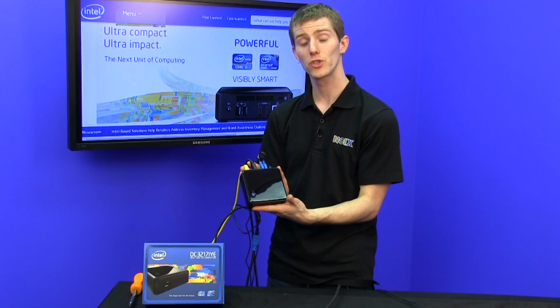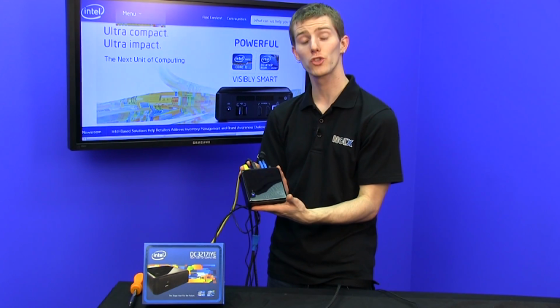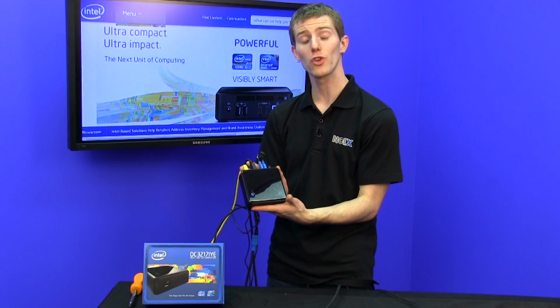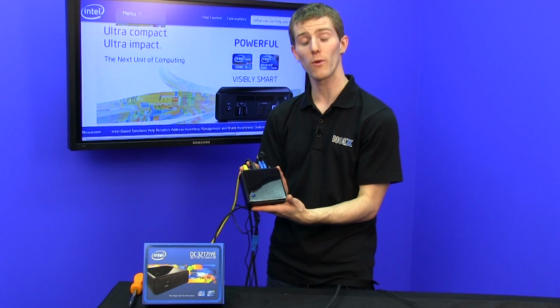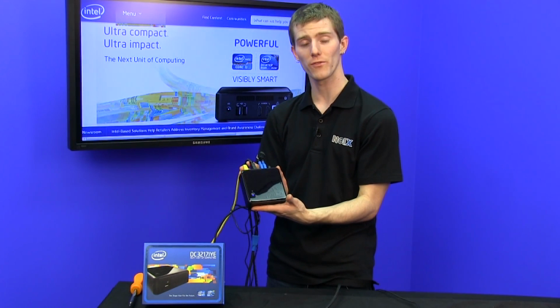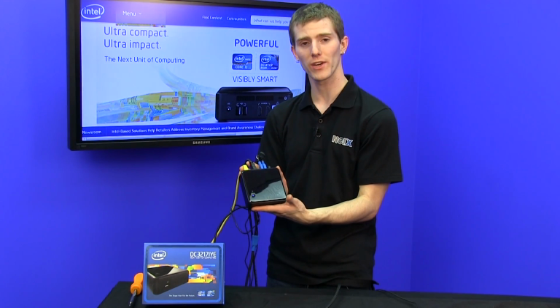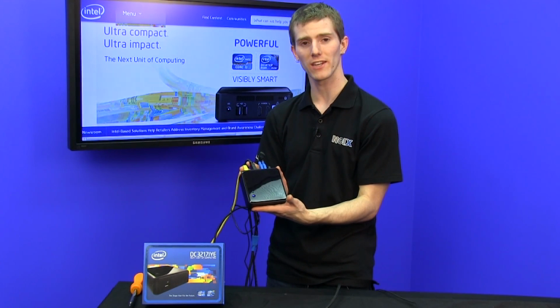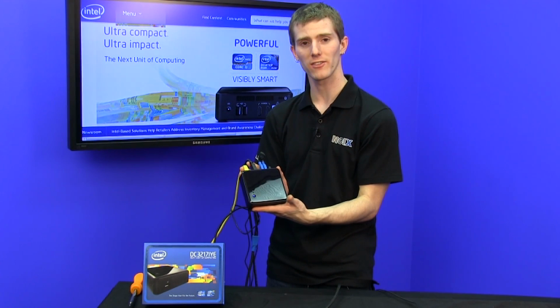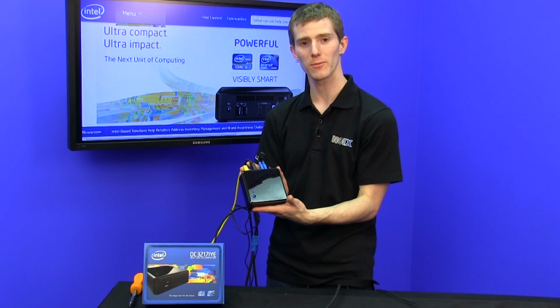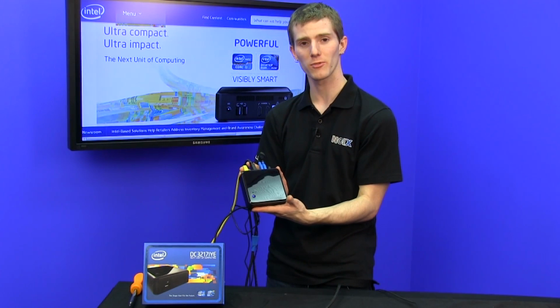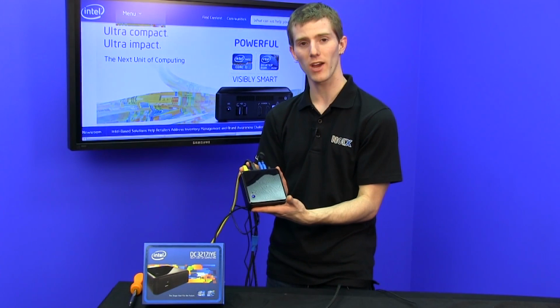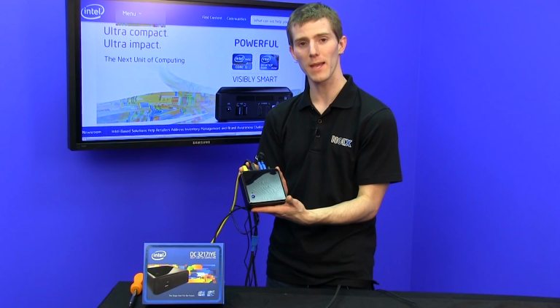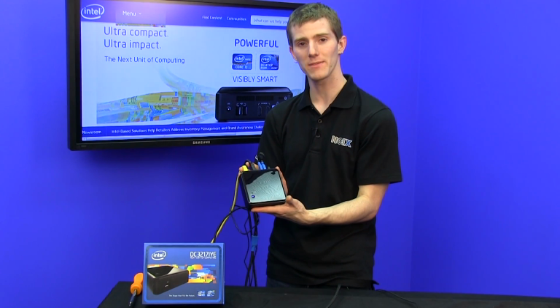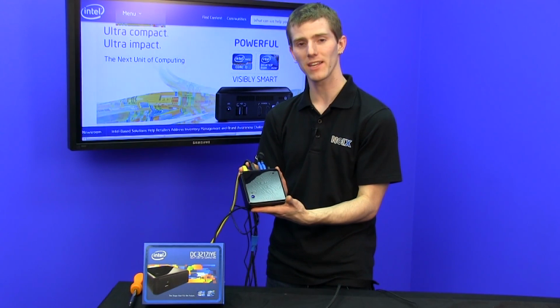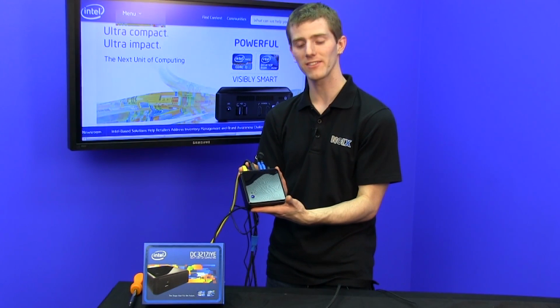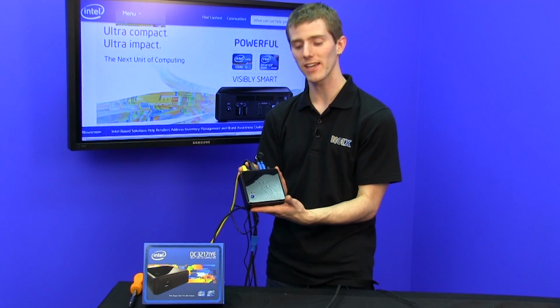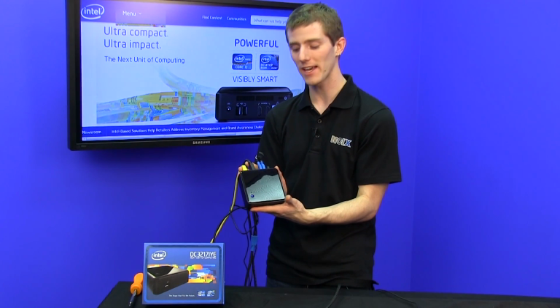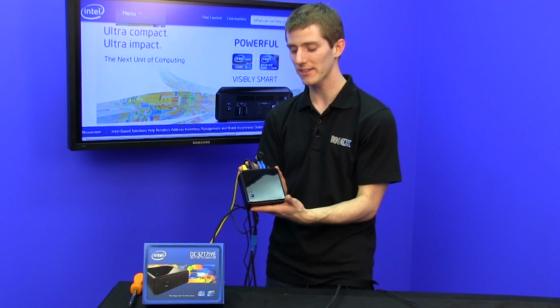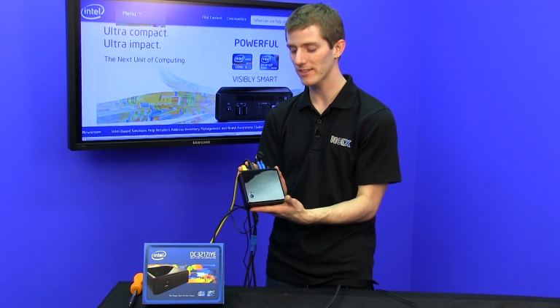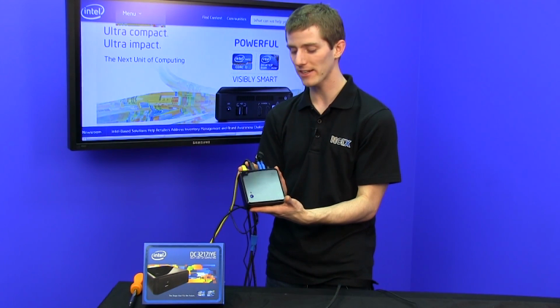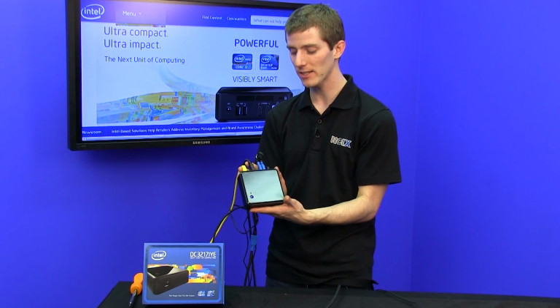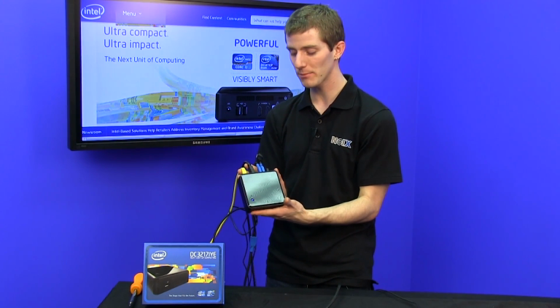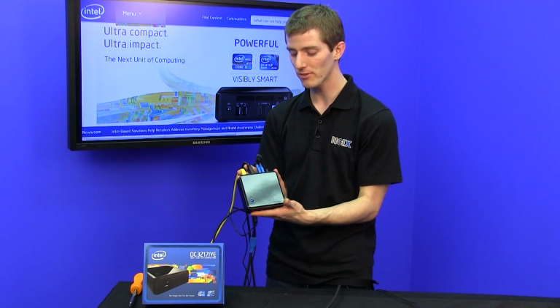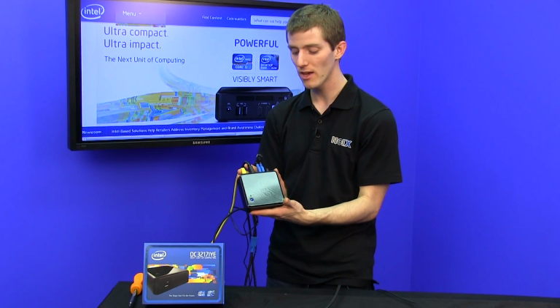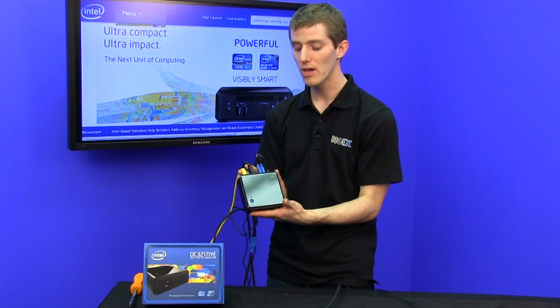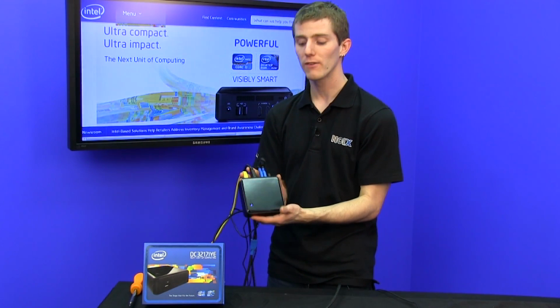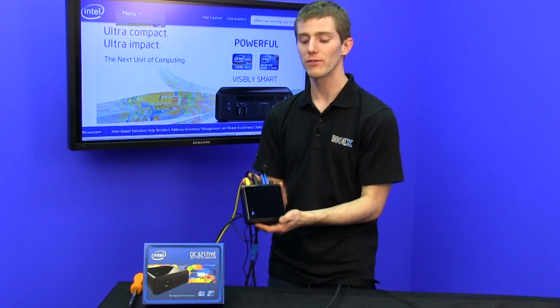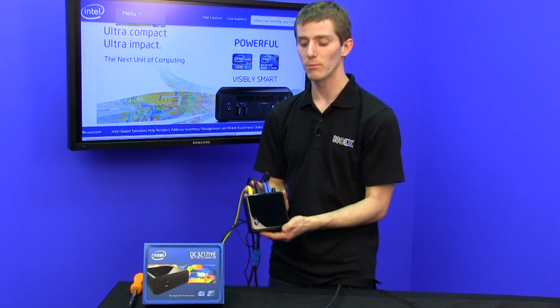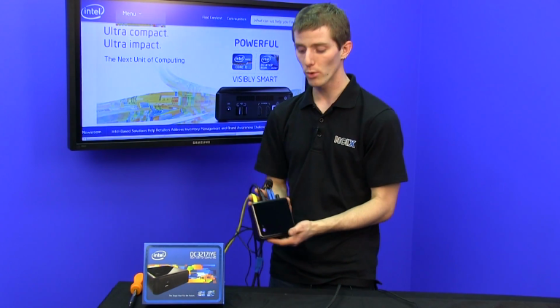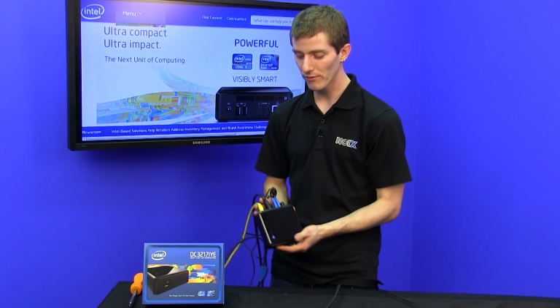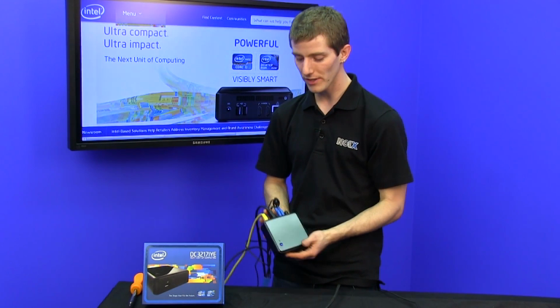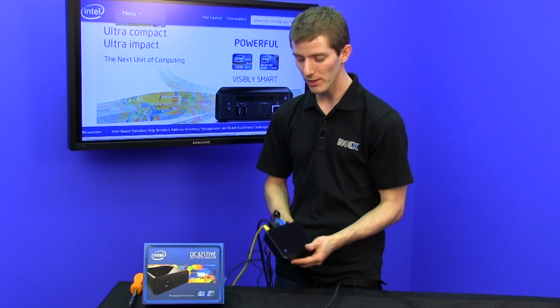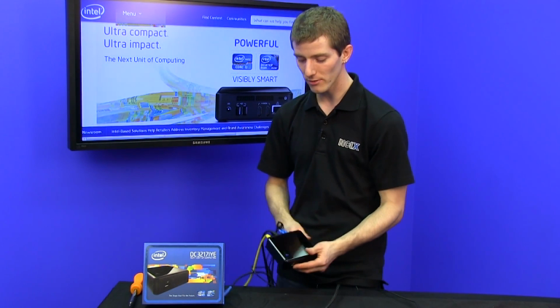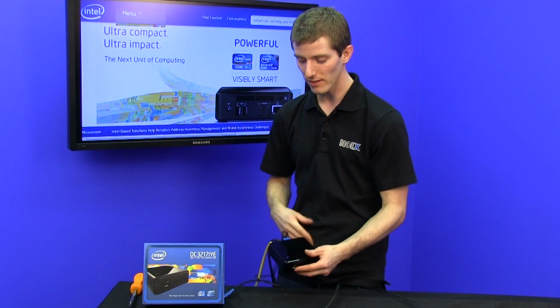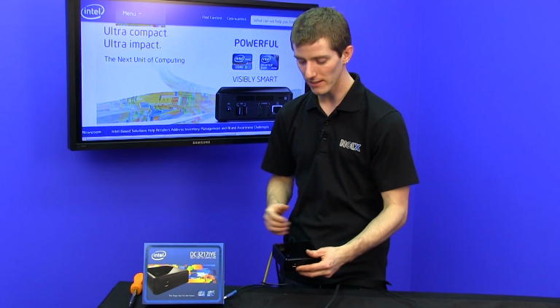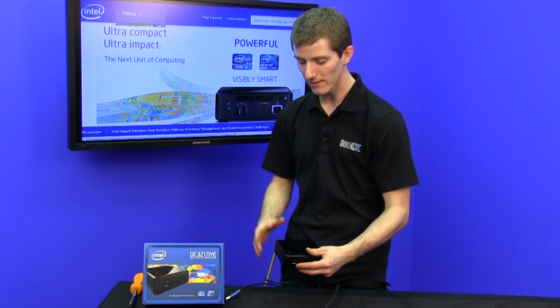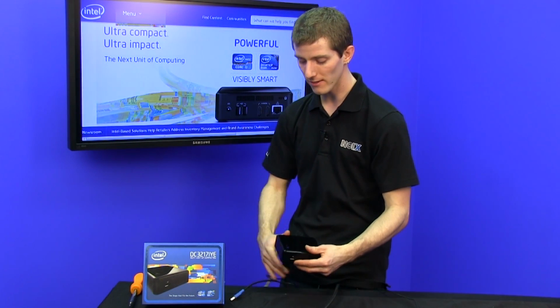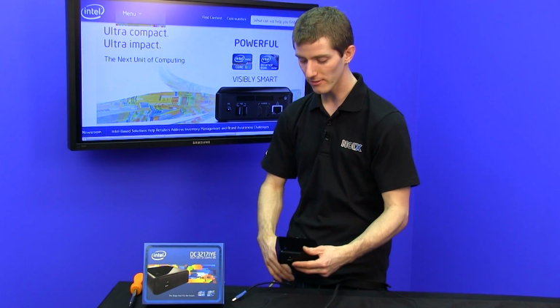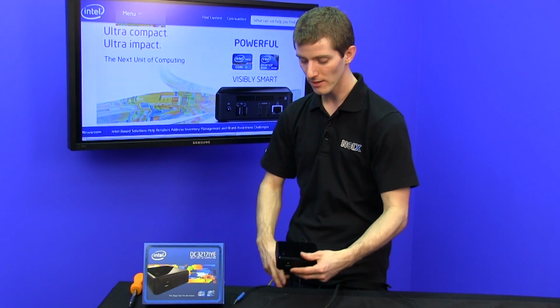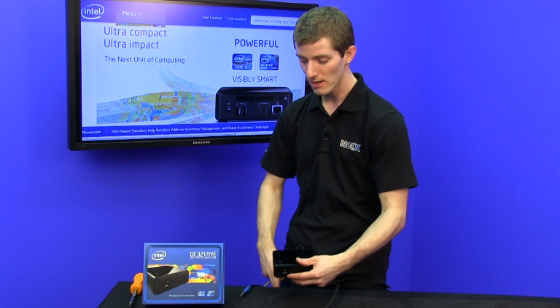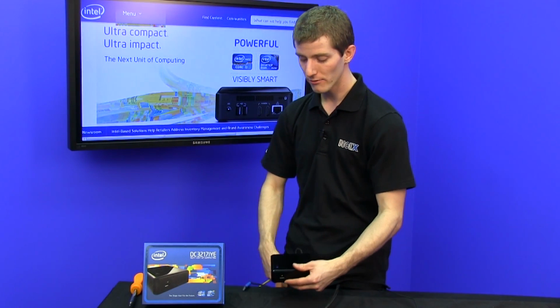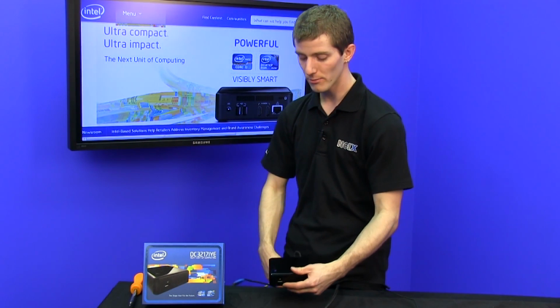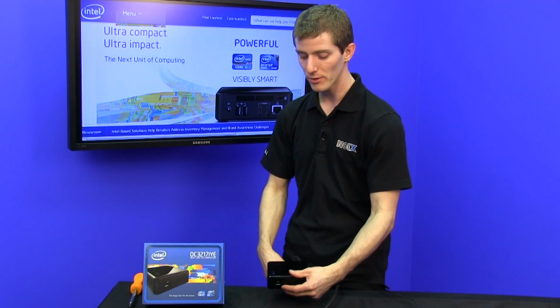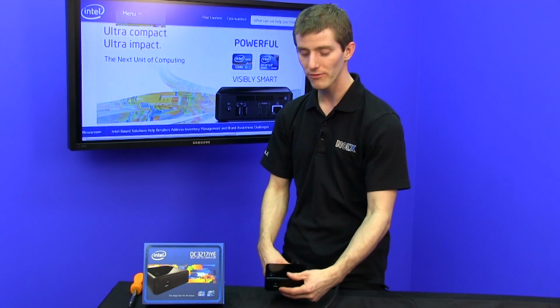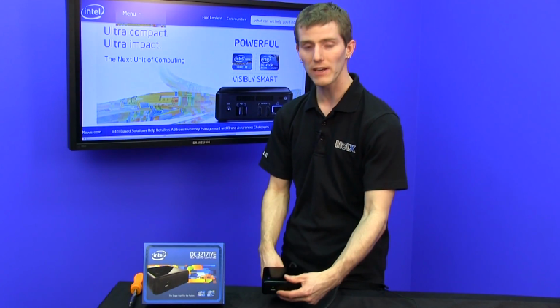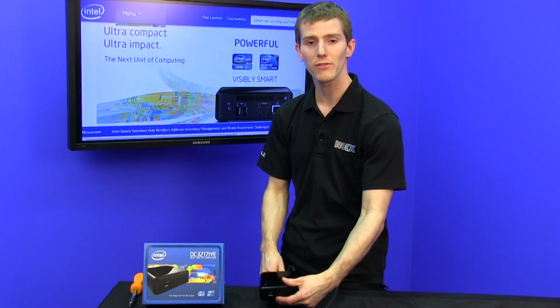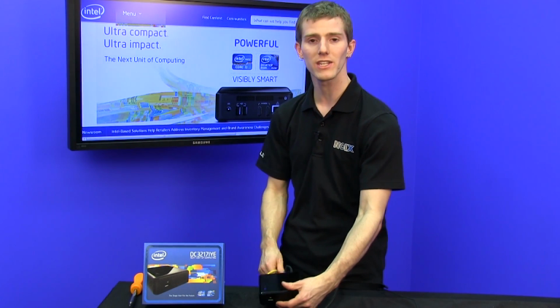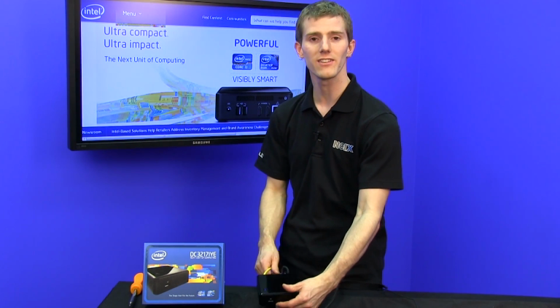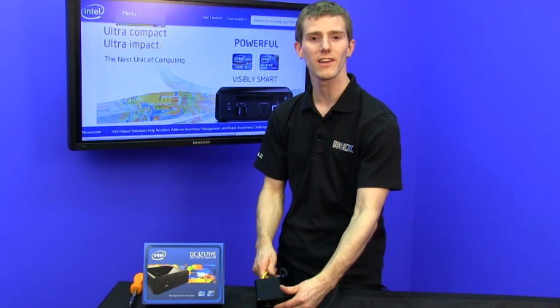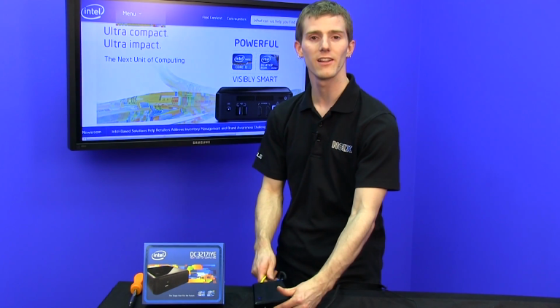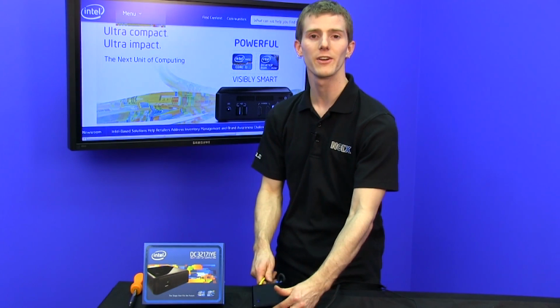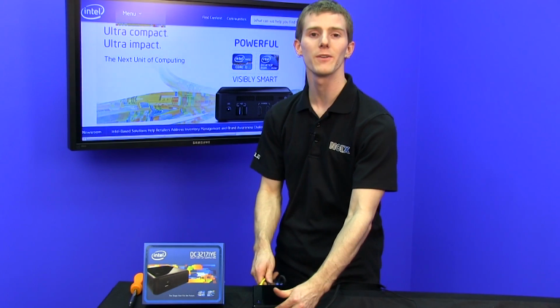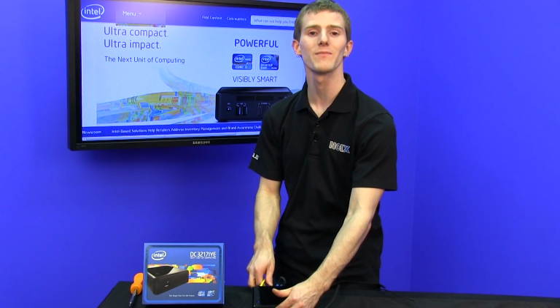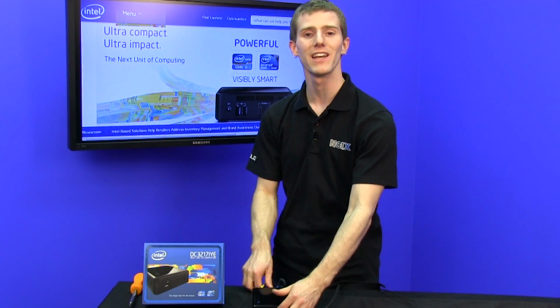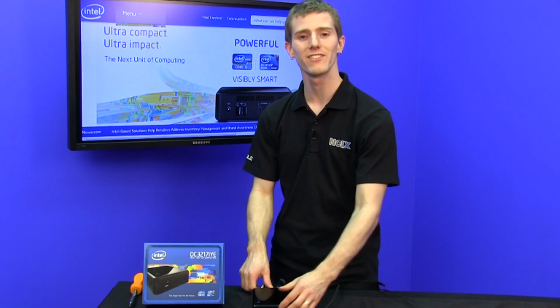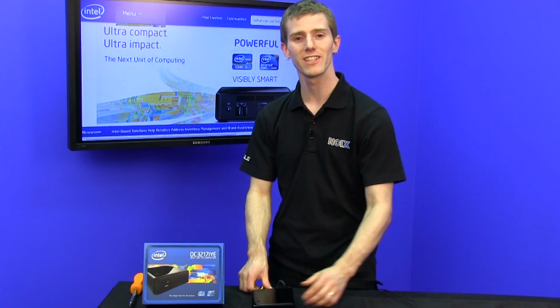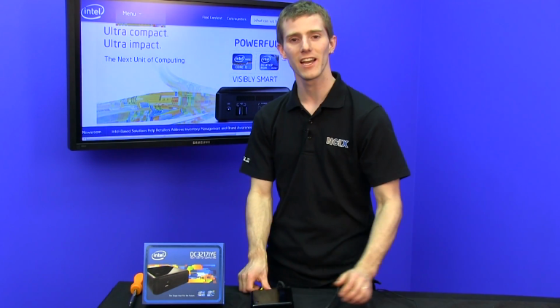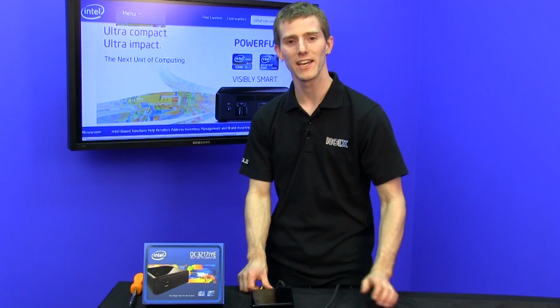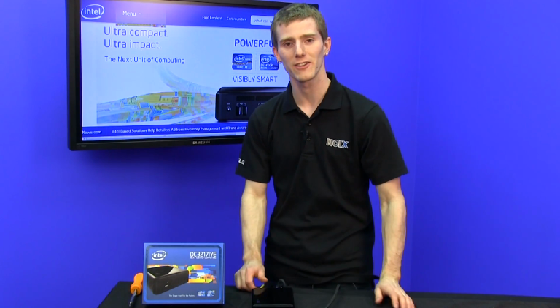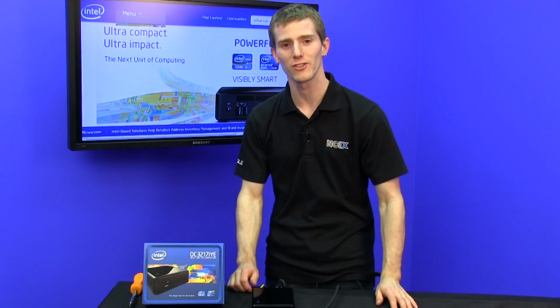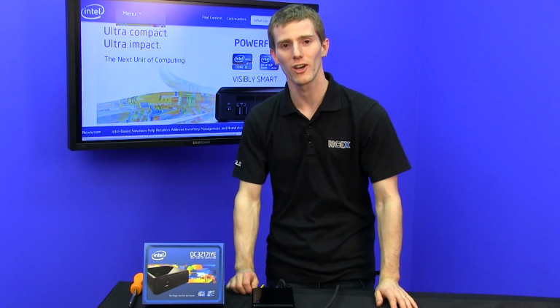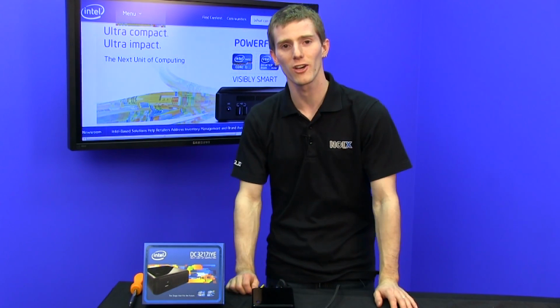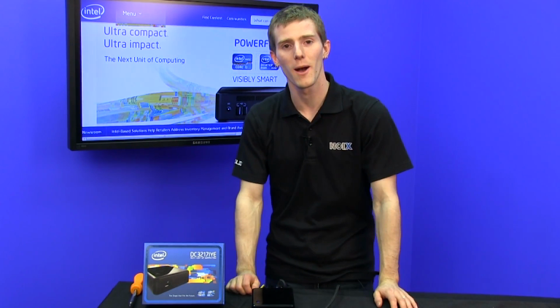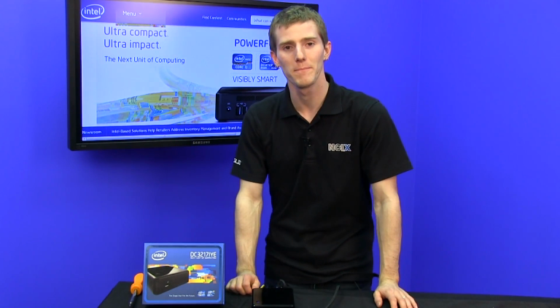Don't forget to subscribe to NCIX Tech Tips for more videos like this from your favorite e-tailer, NCIX.com.